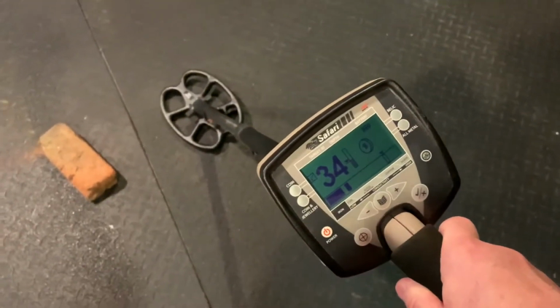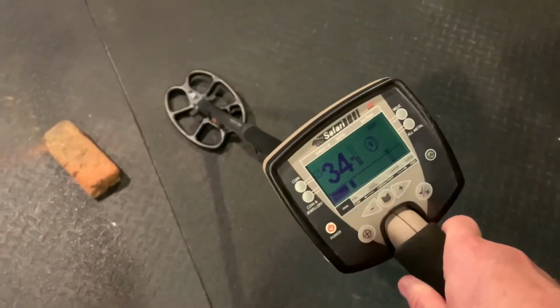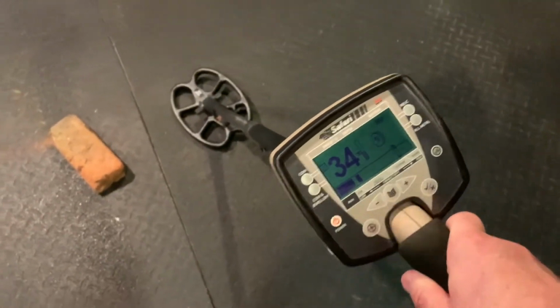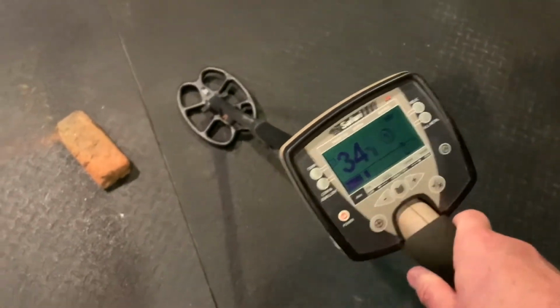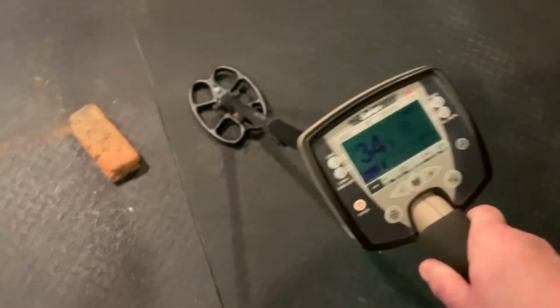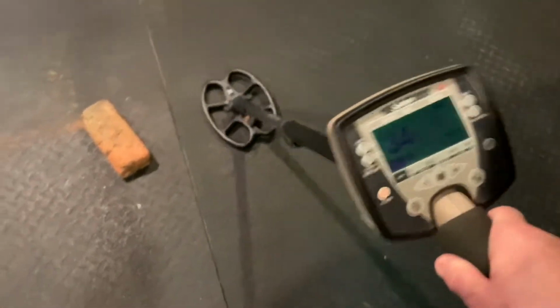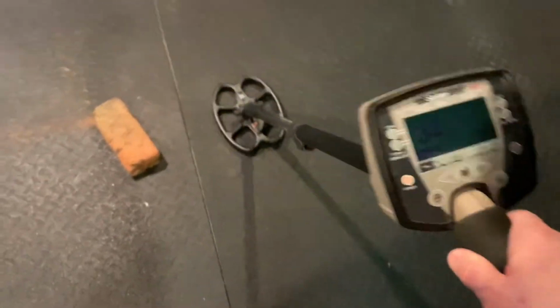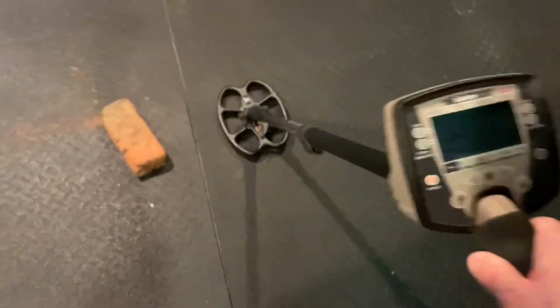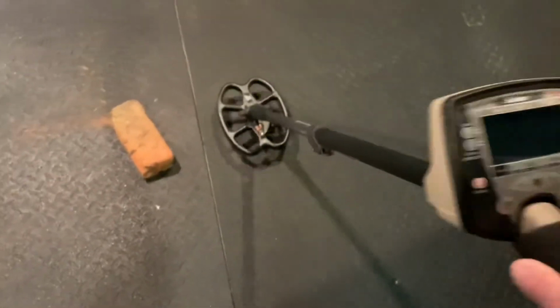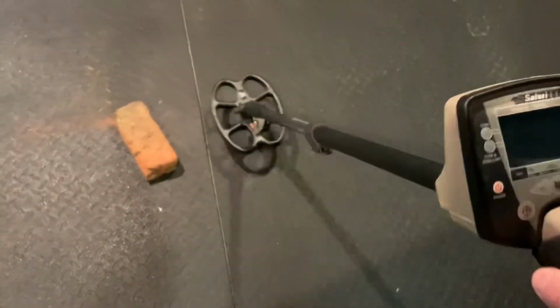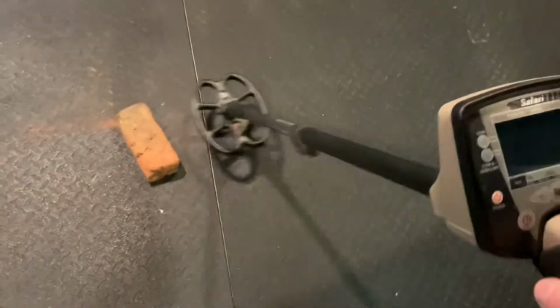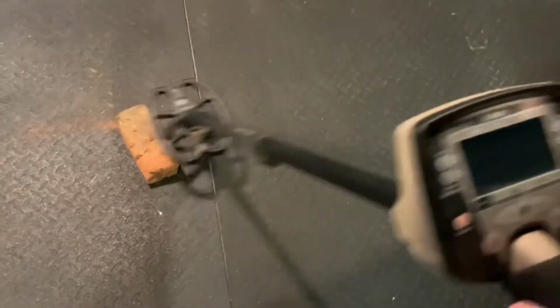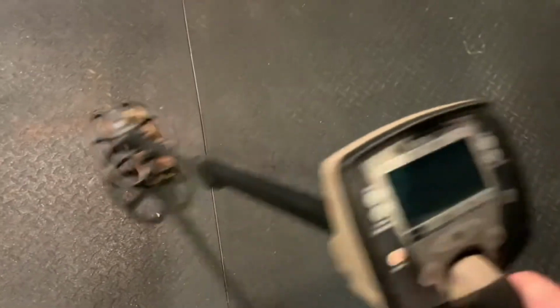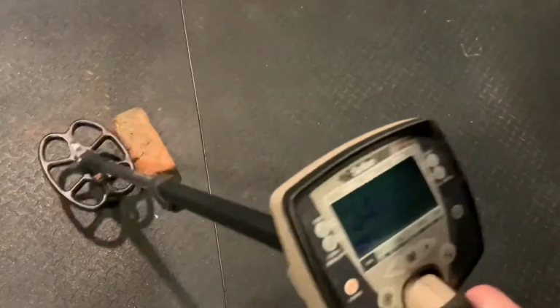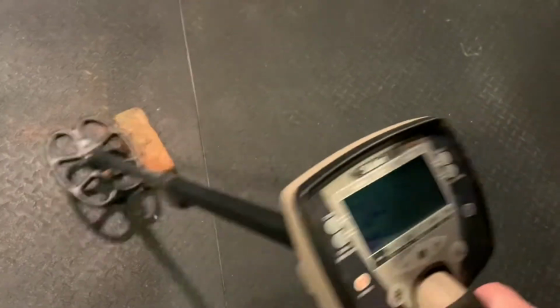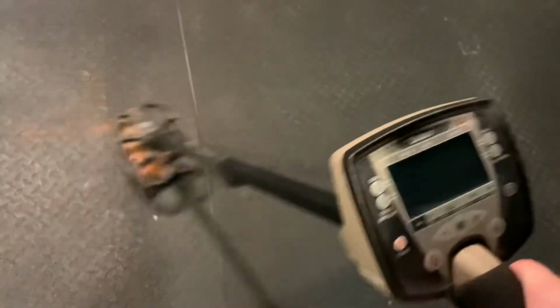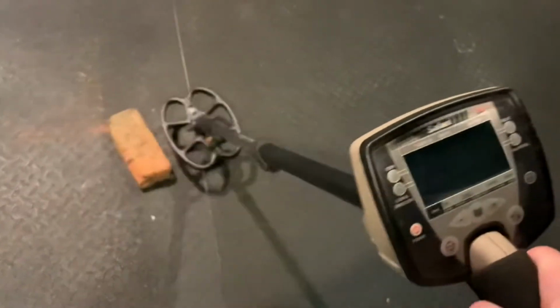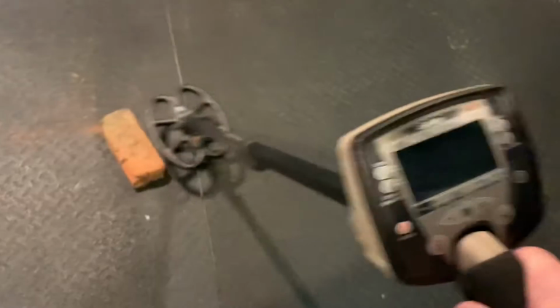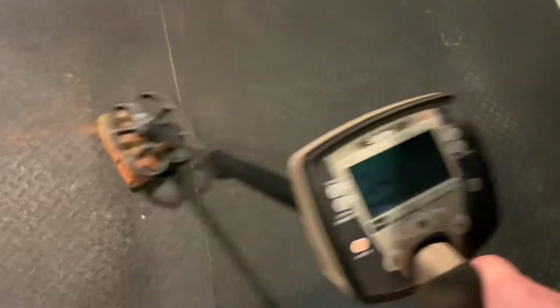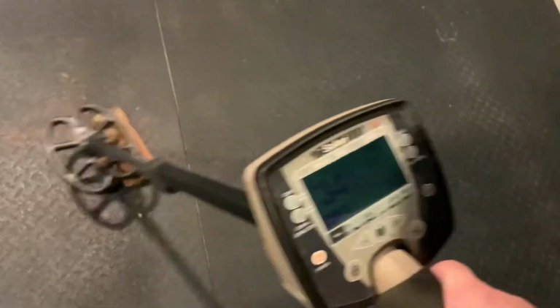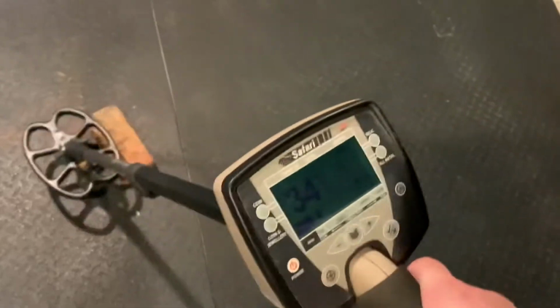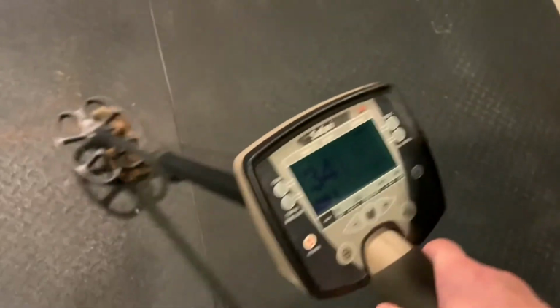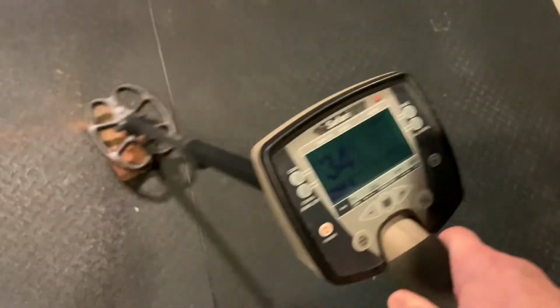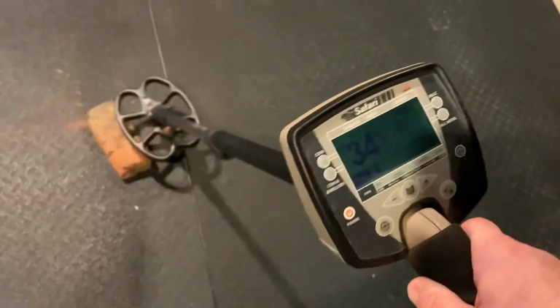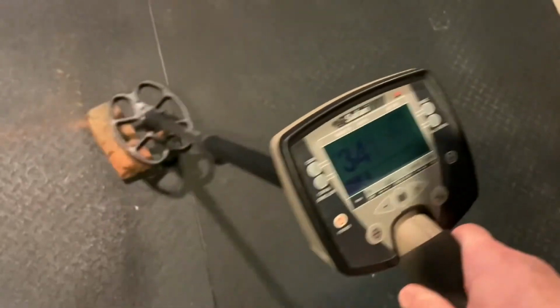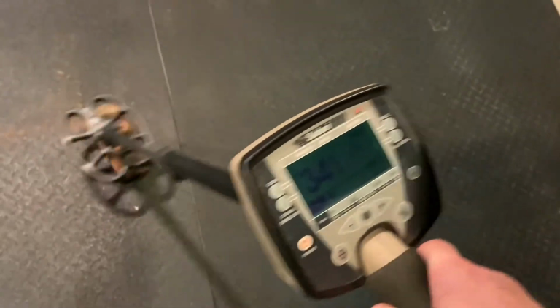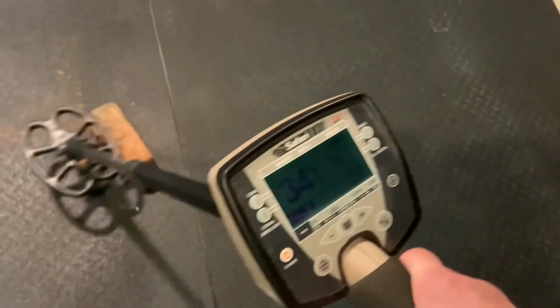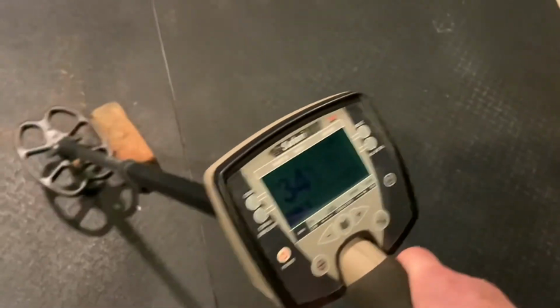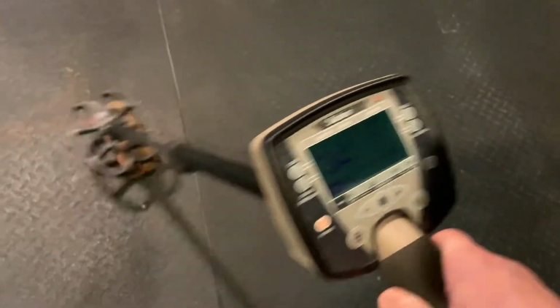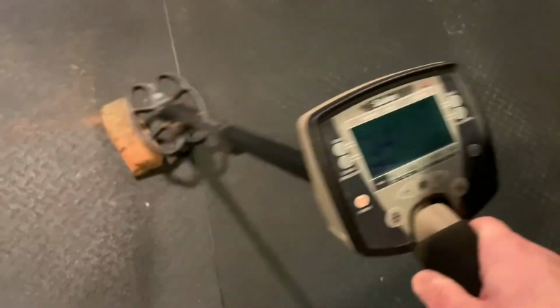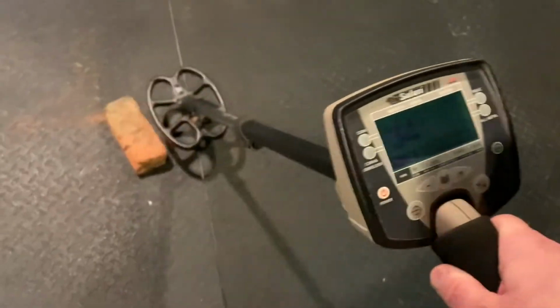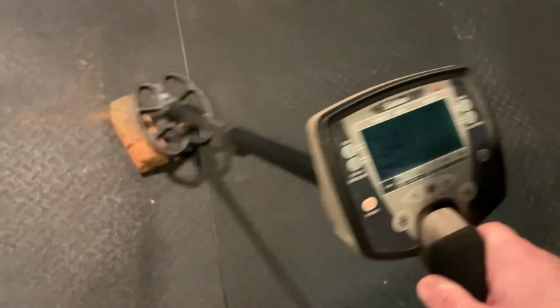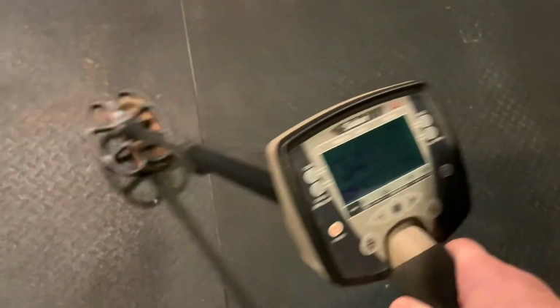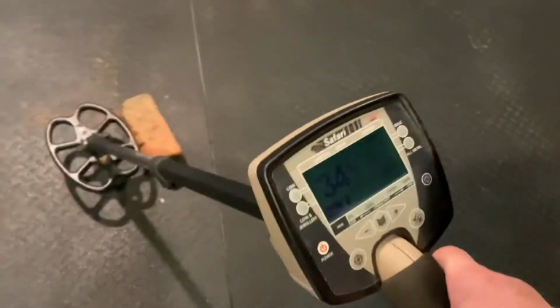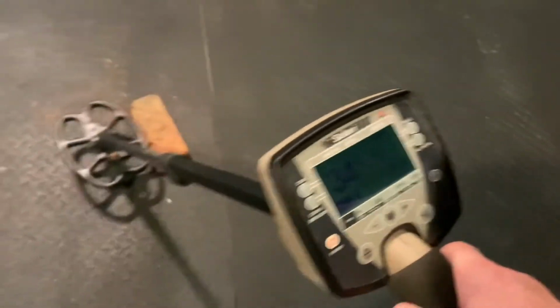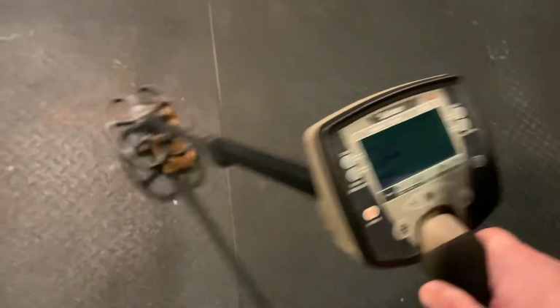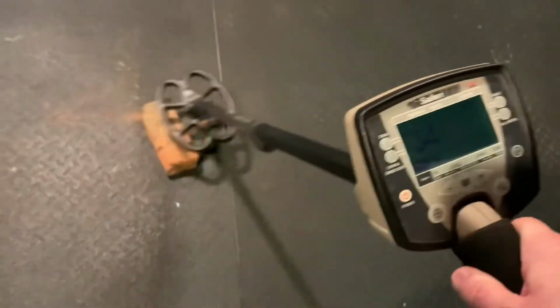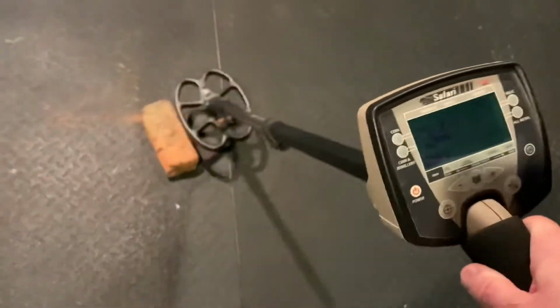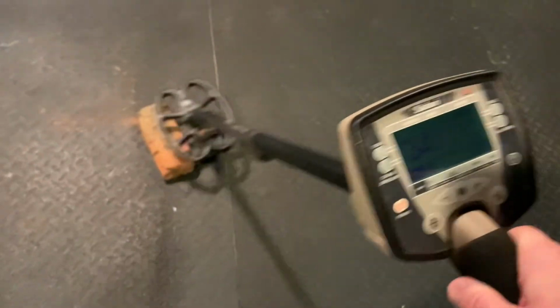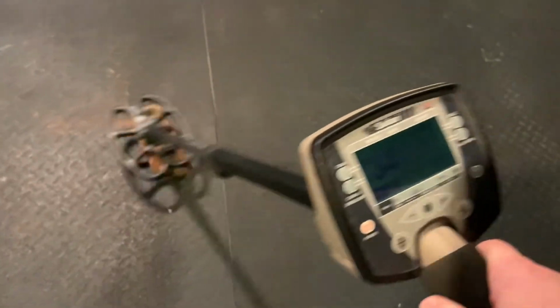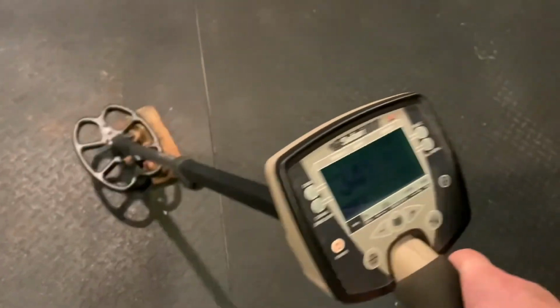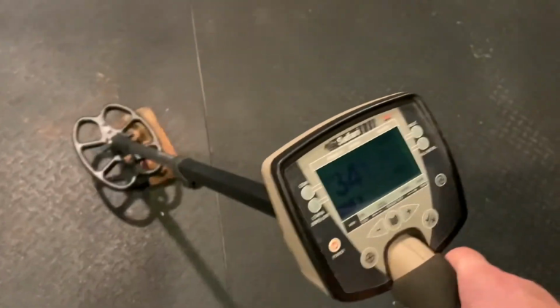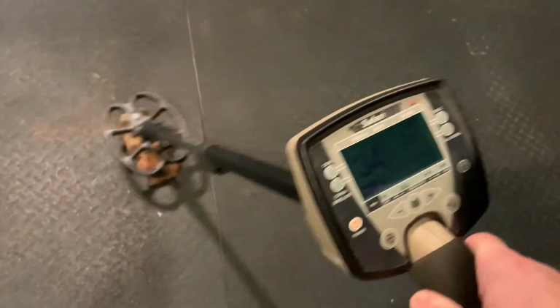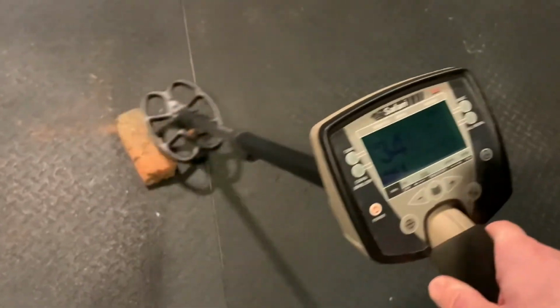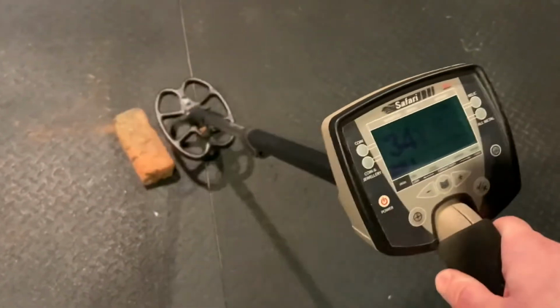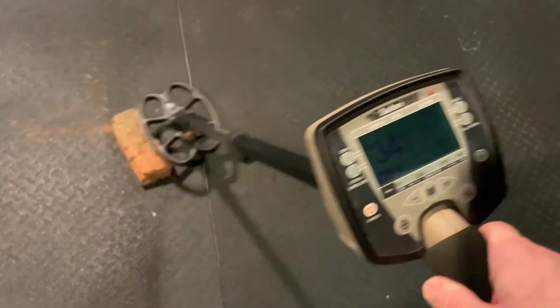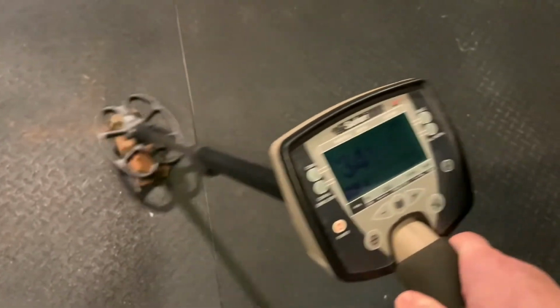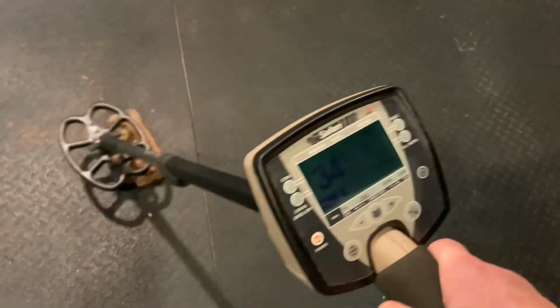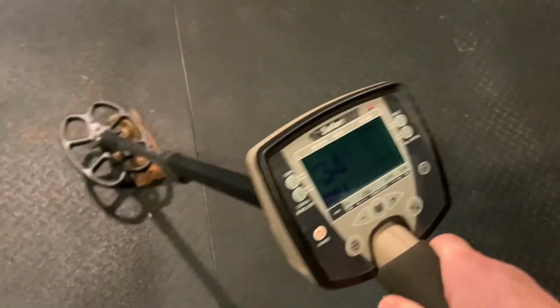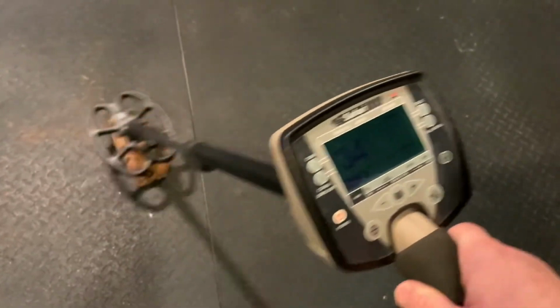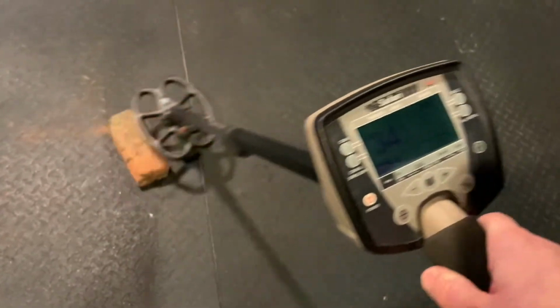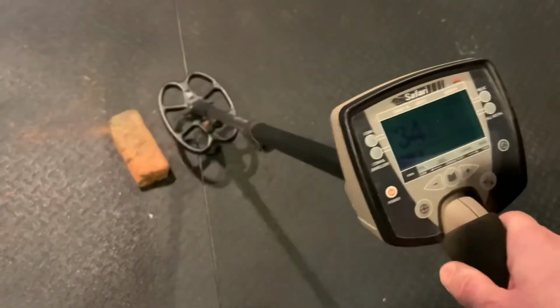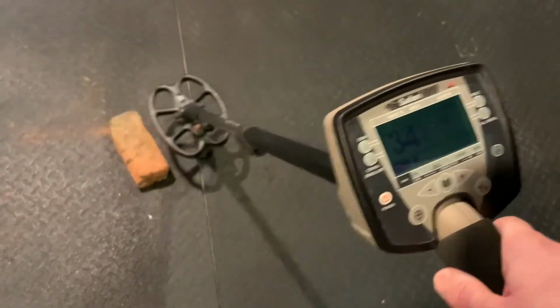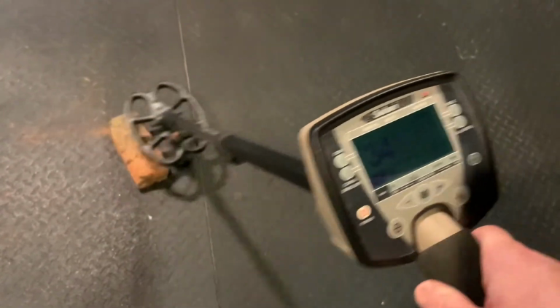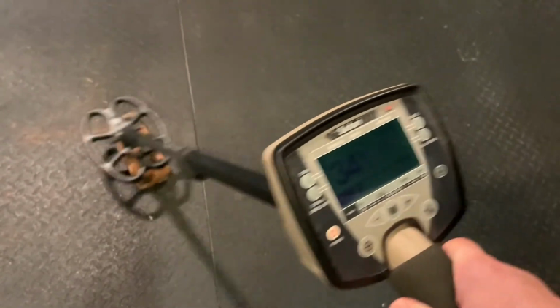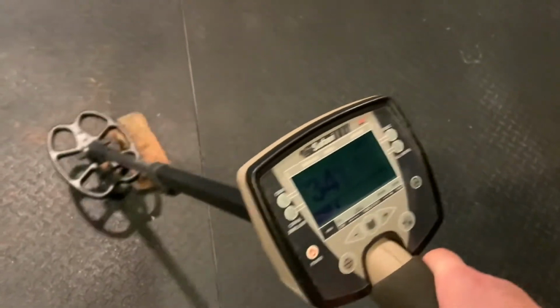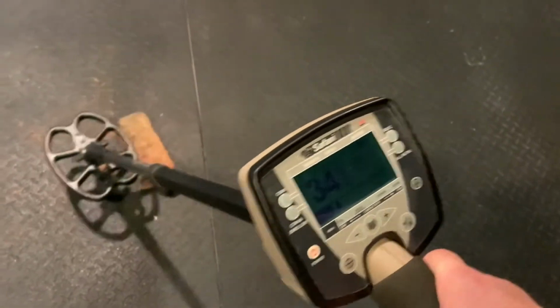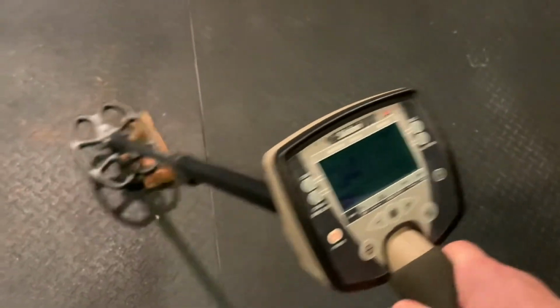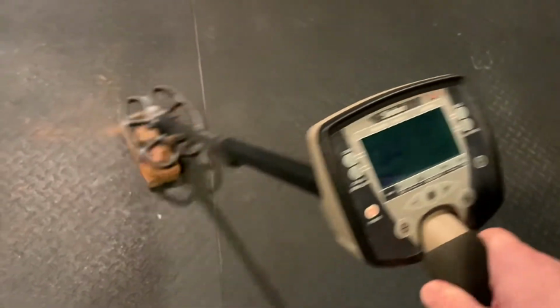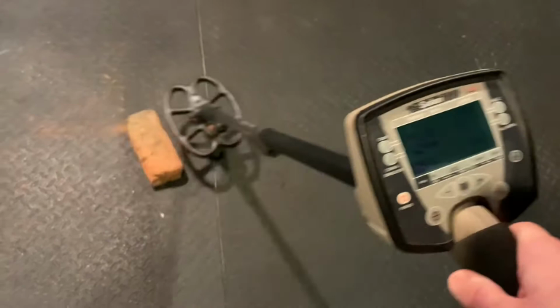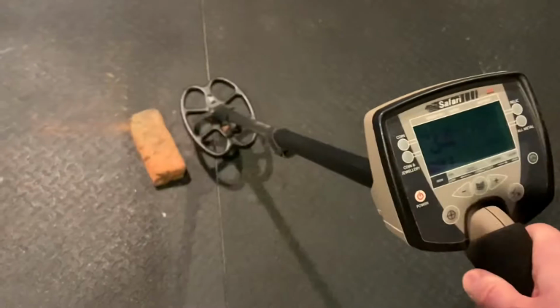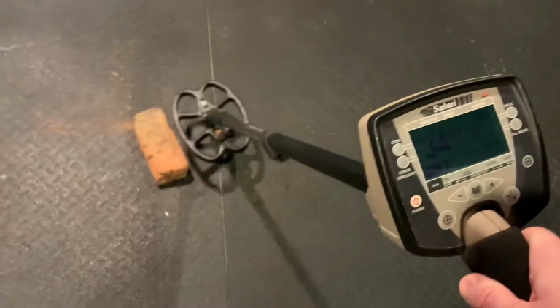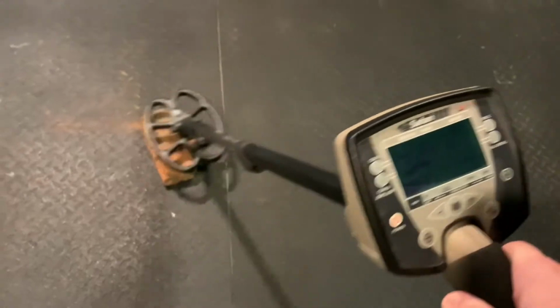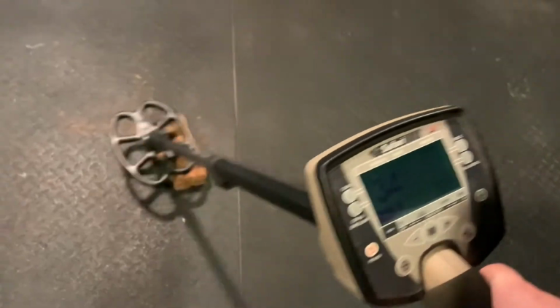I've got it in coin mode and if you notice, it doesn't even read the brick.